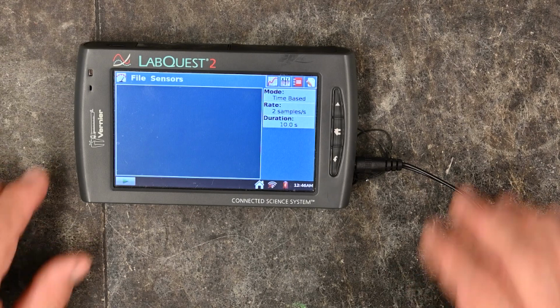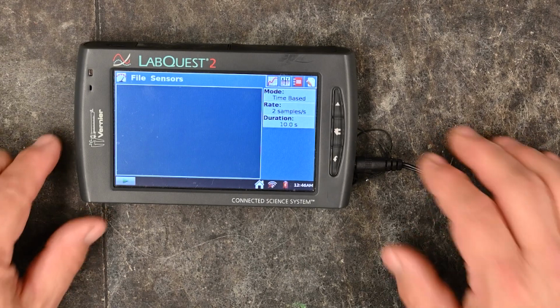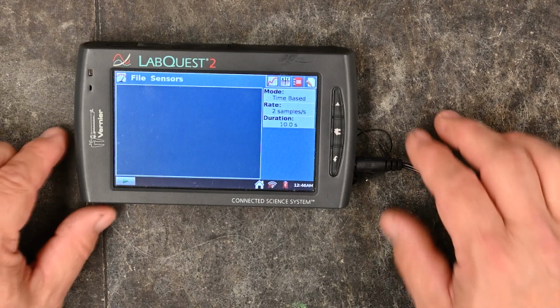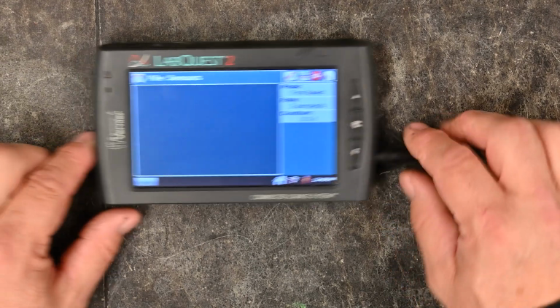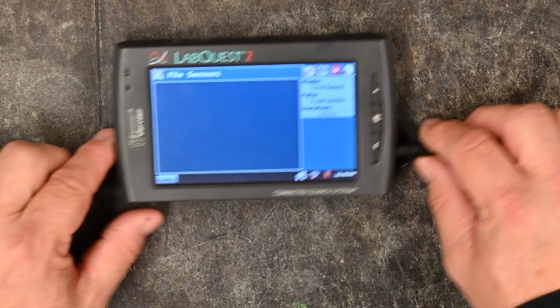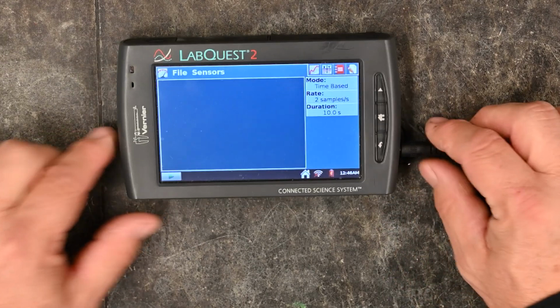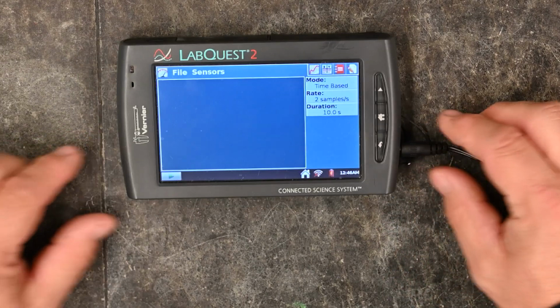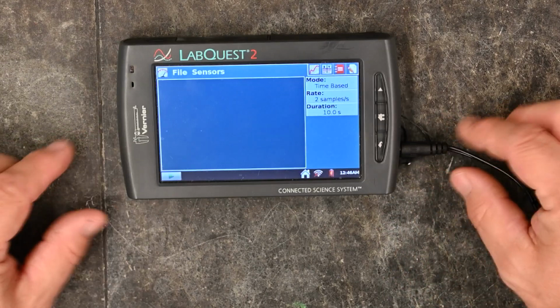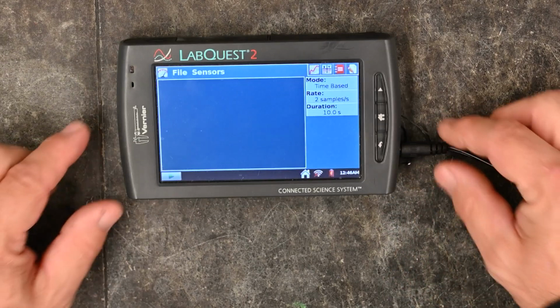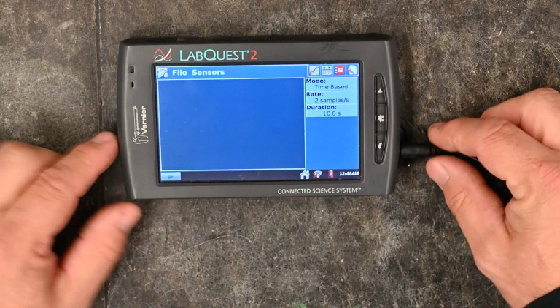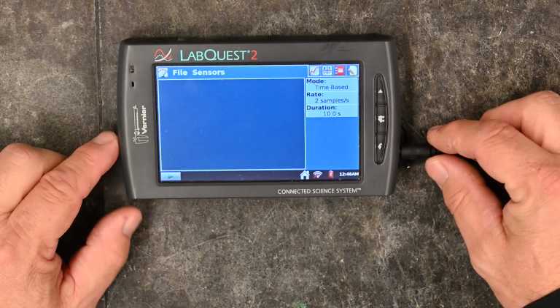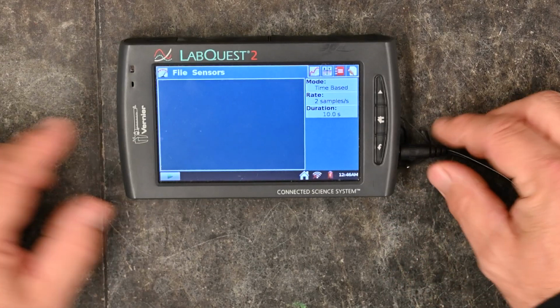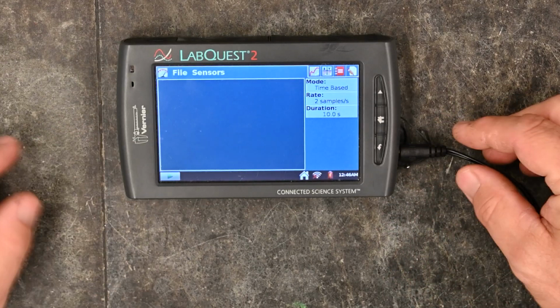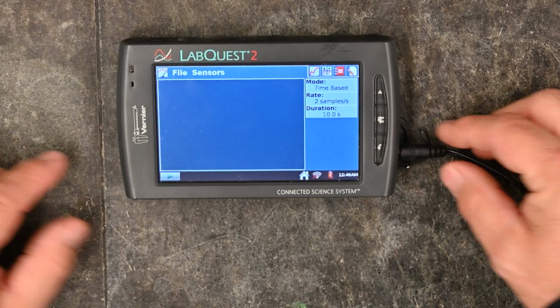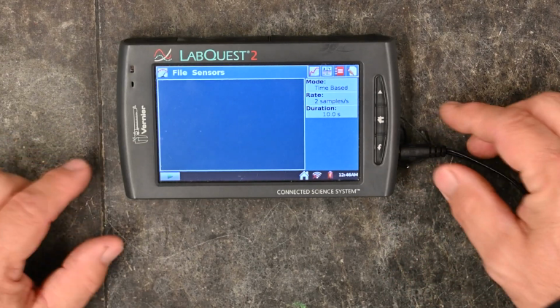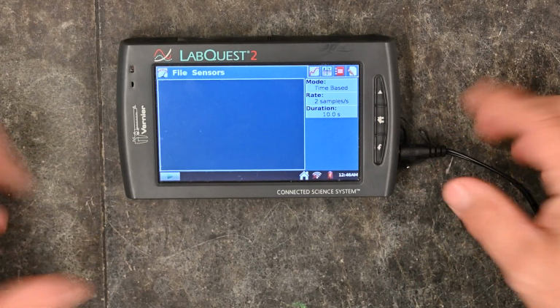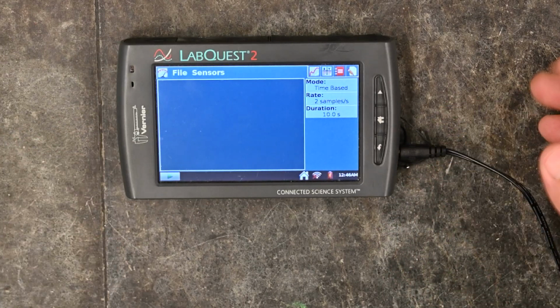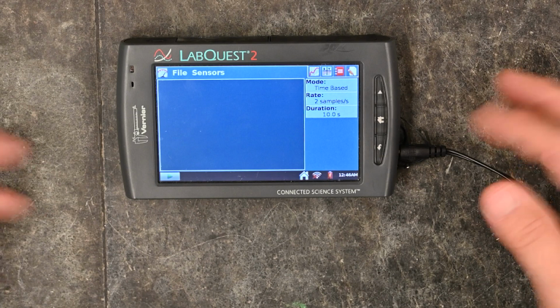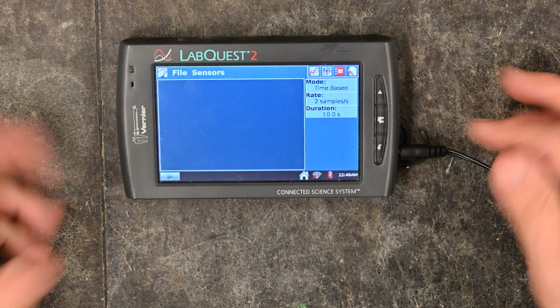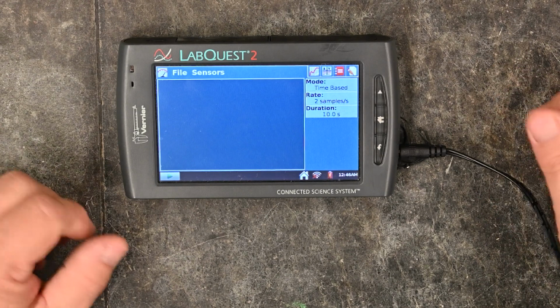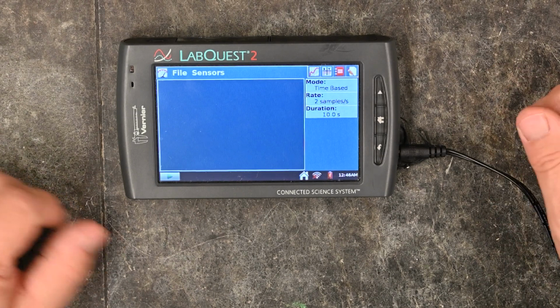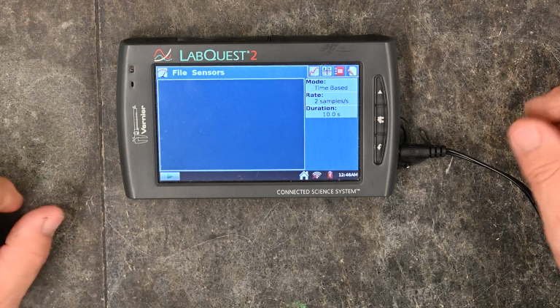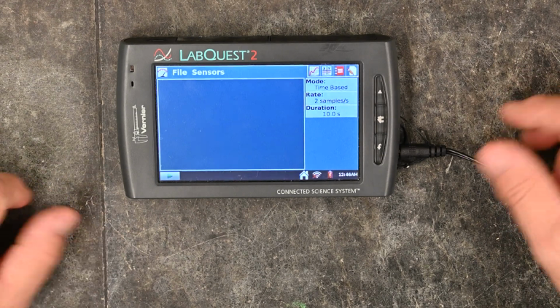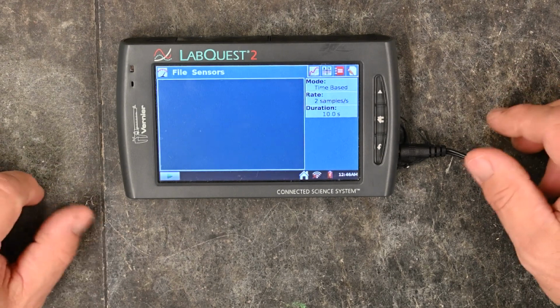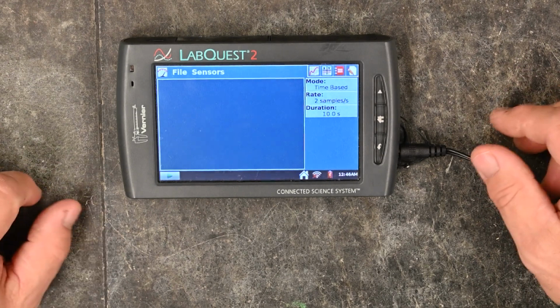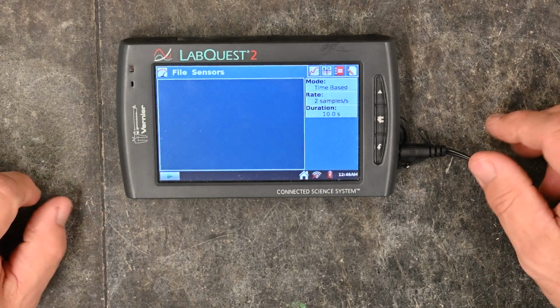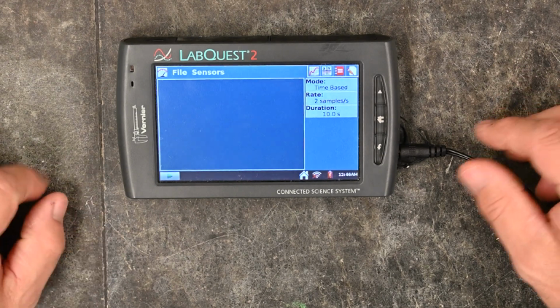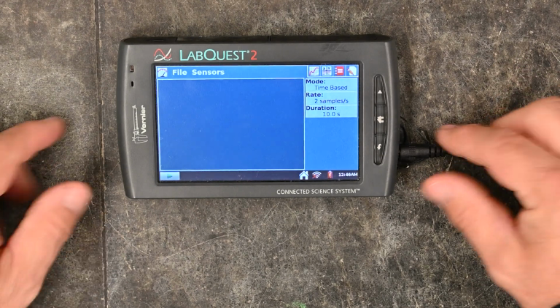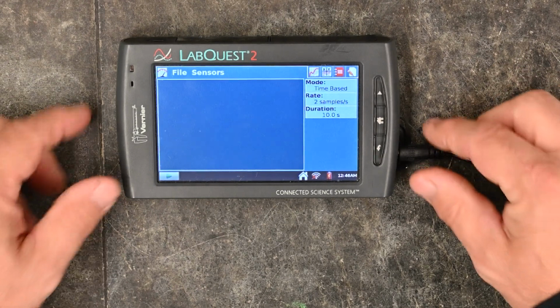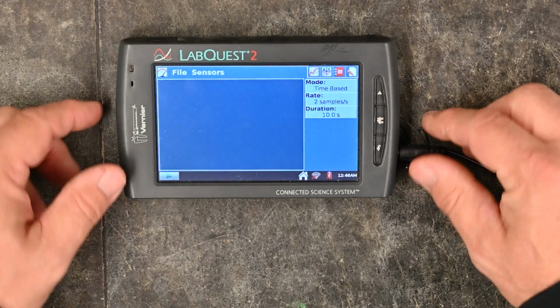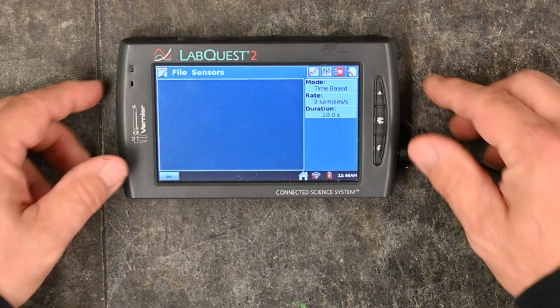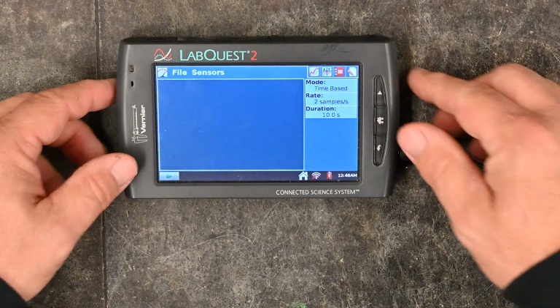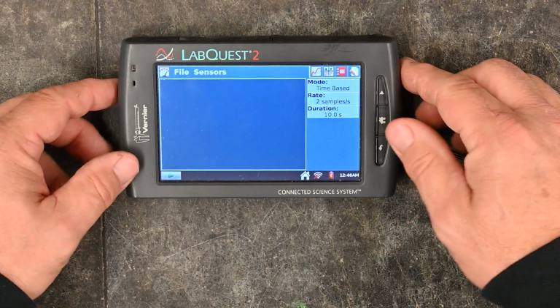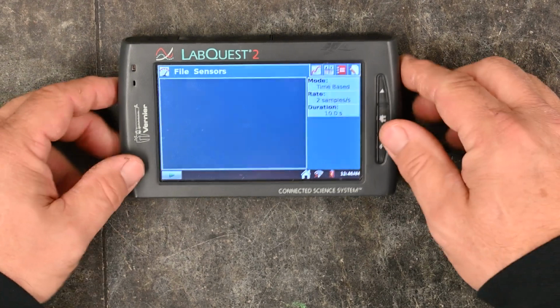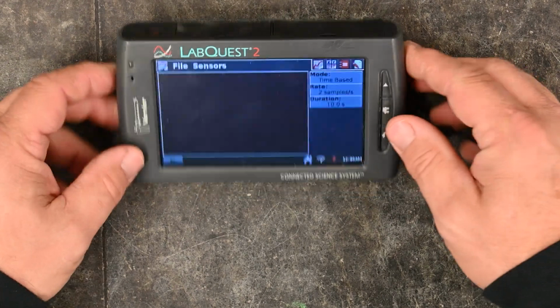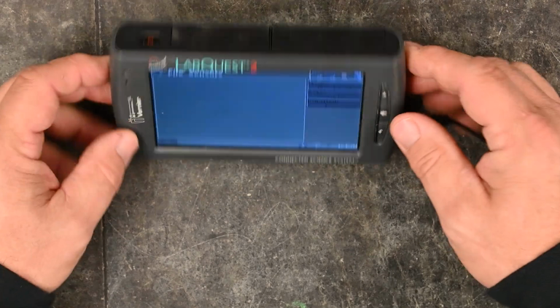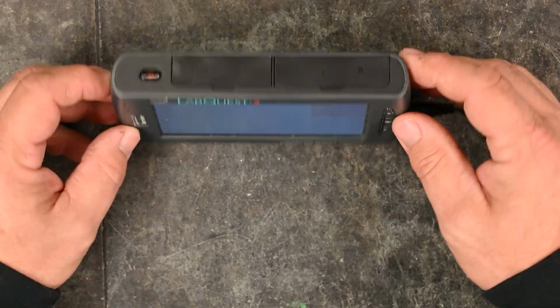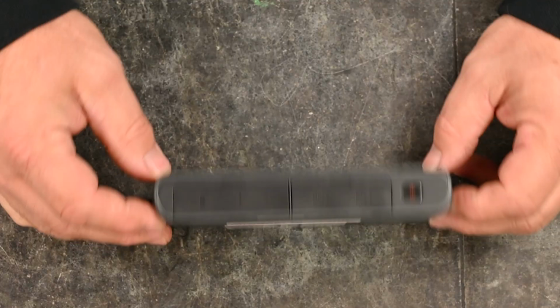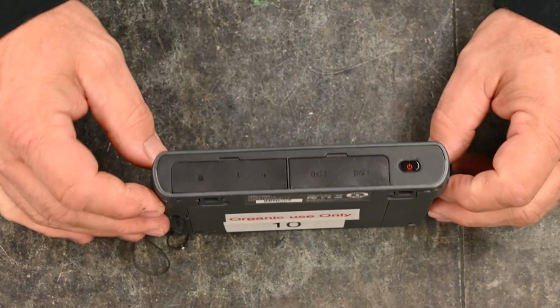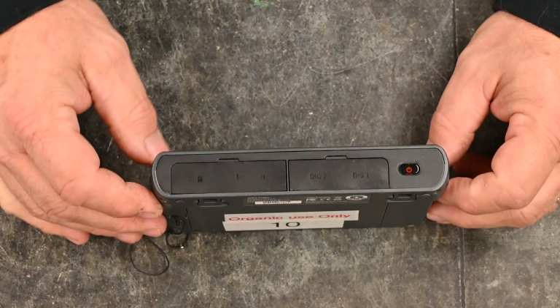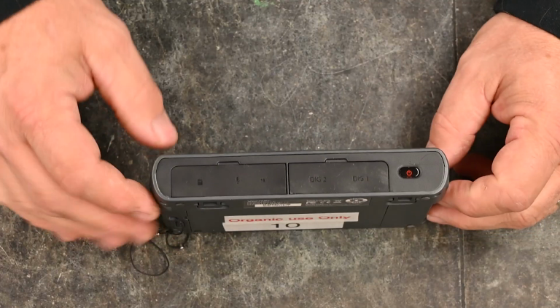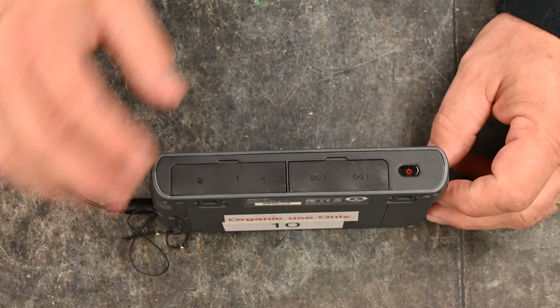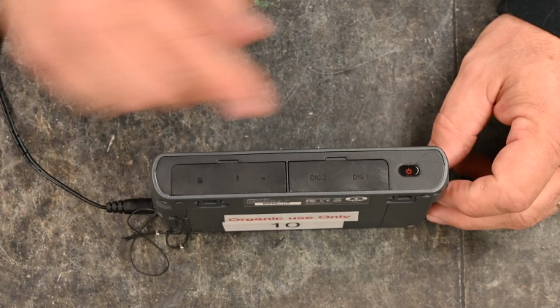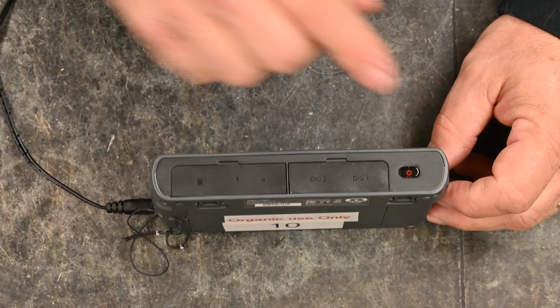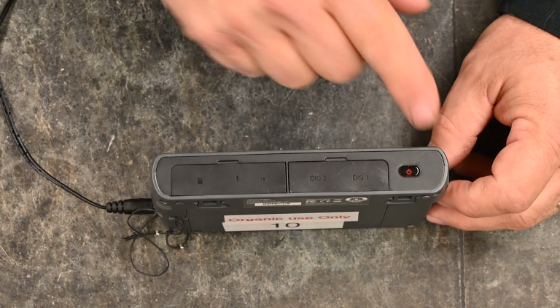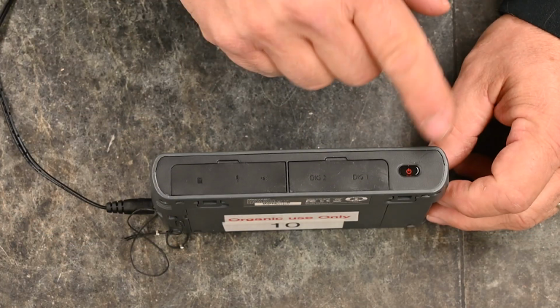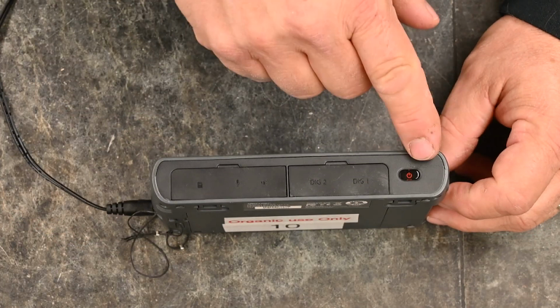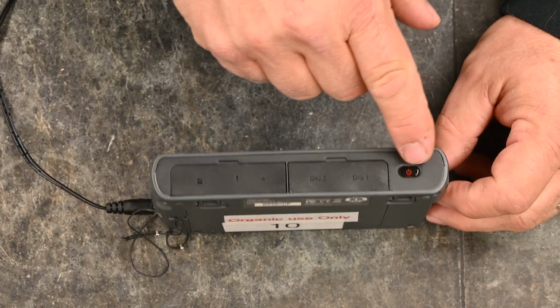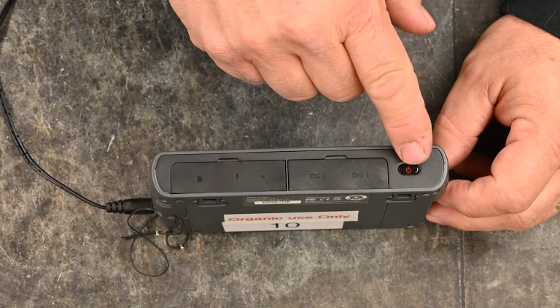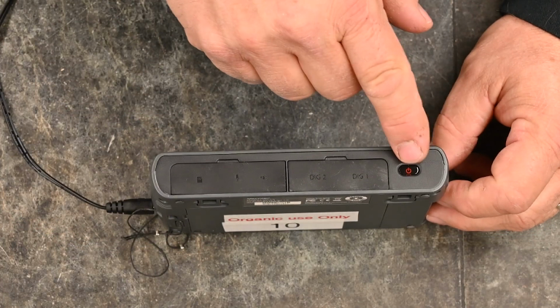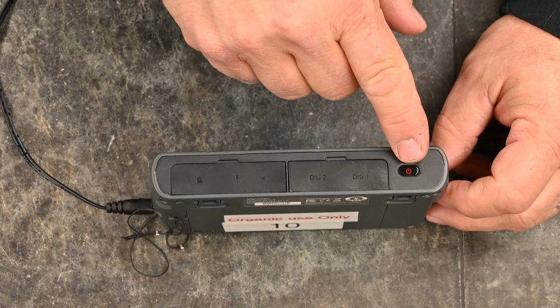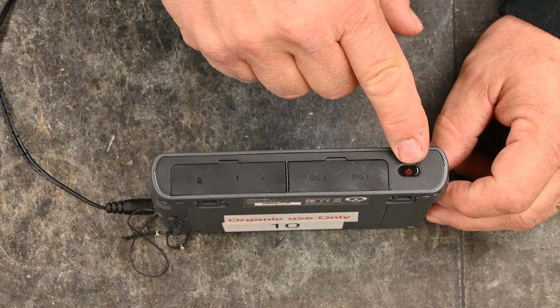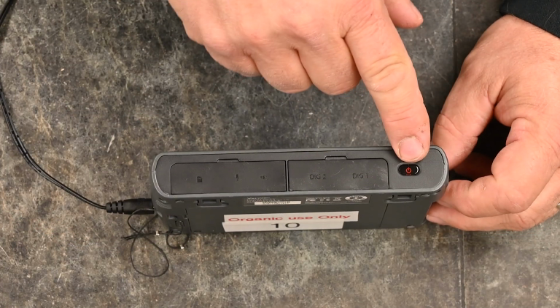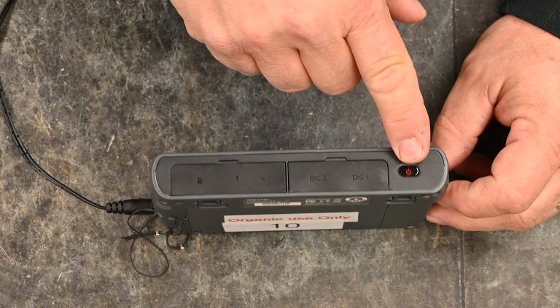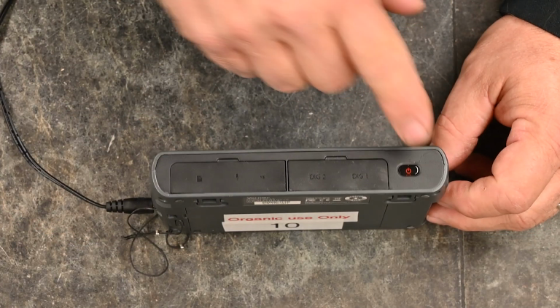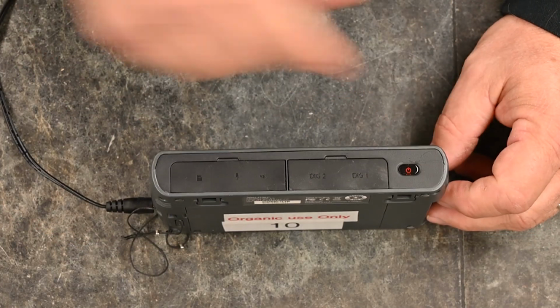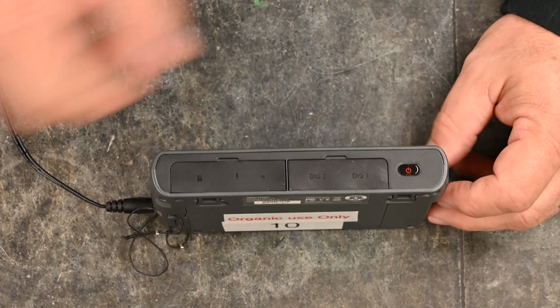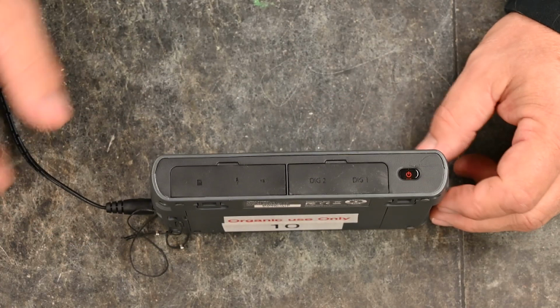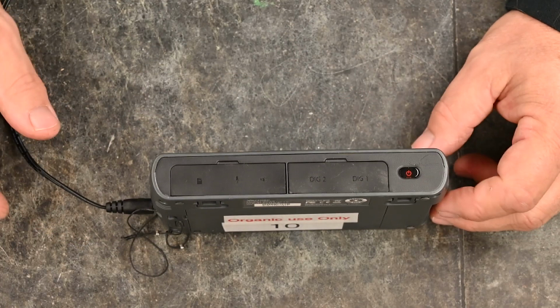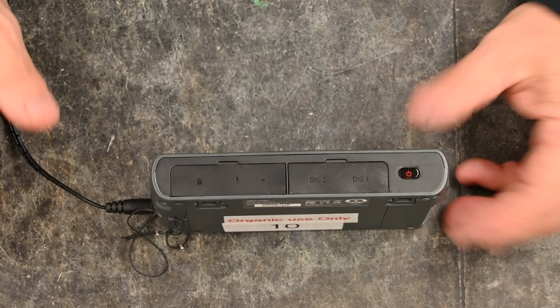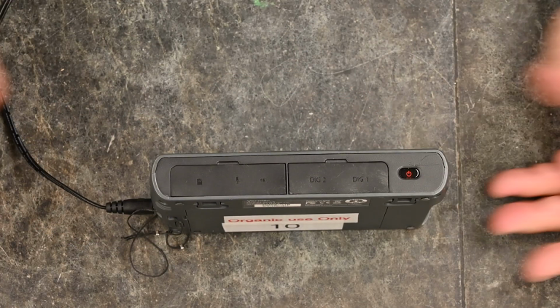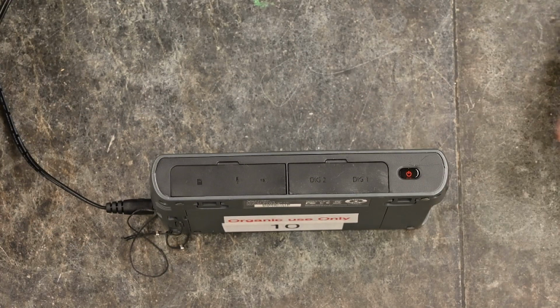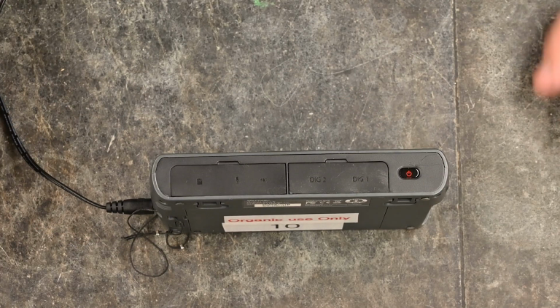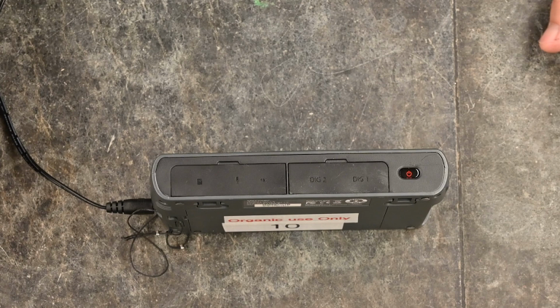When you plug in your LabQuest 2, most of the time it just comes on. If it doesn't, there's a red power button to turn it on.